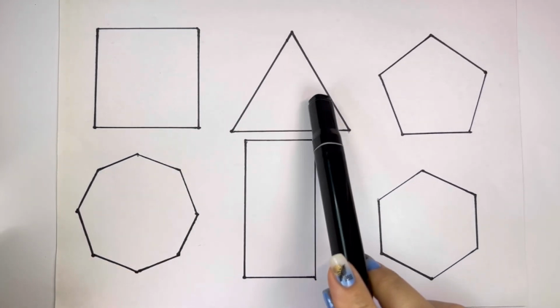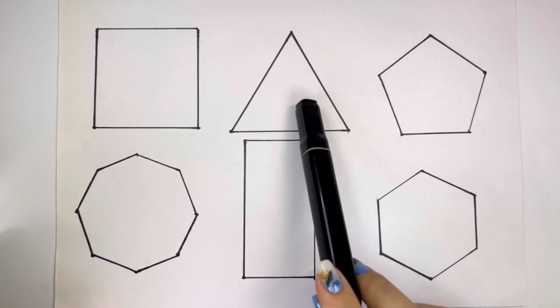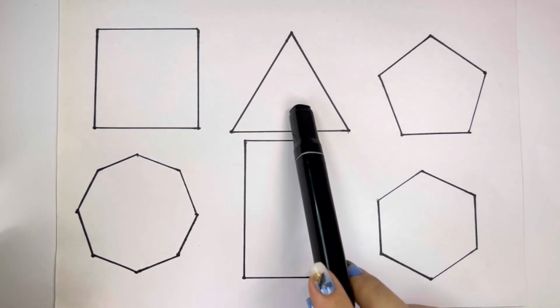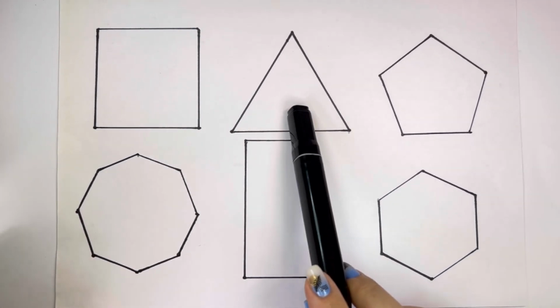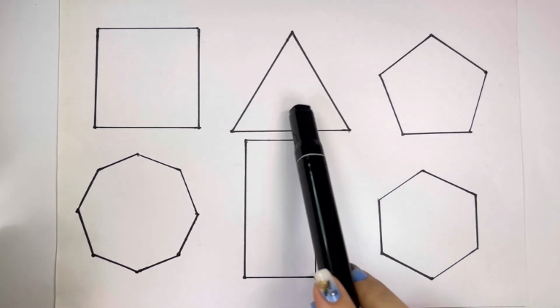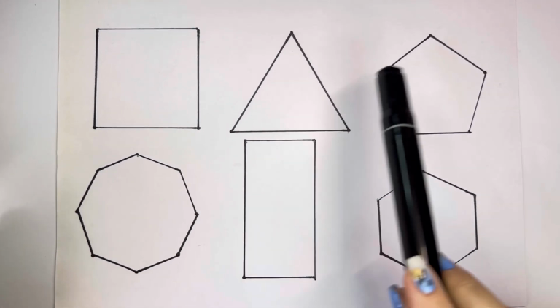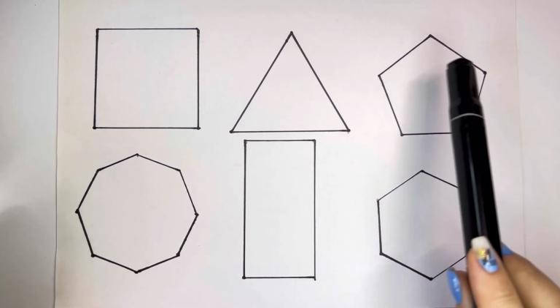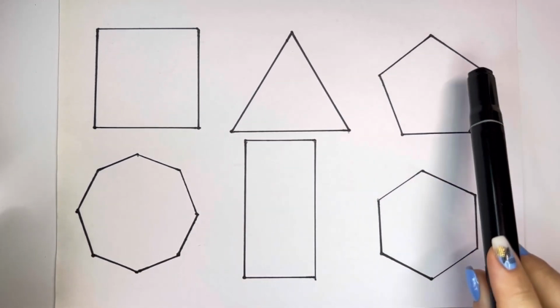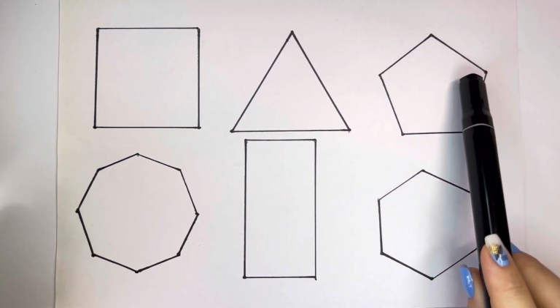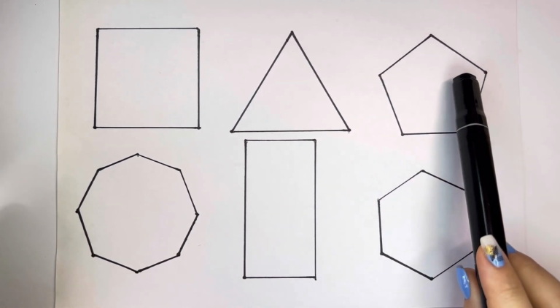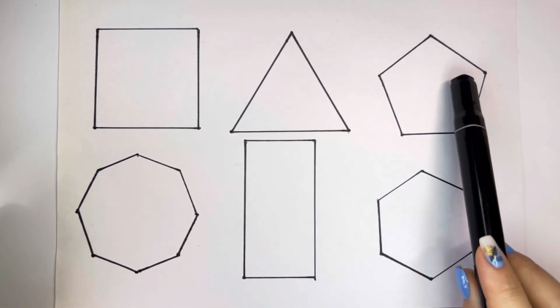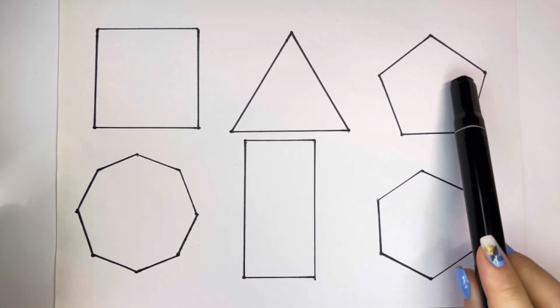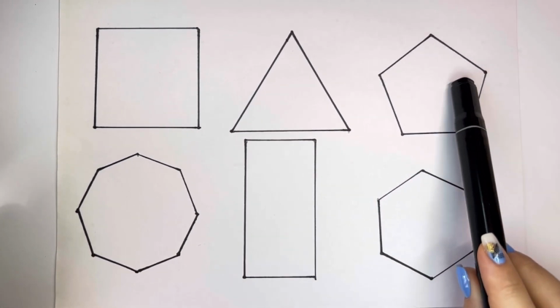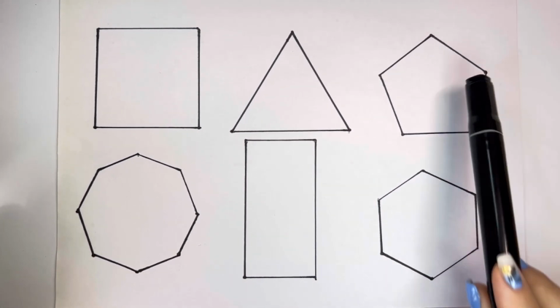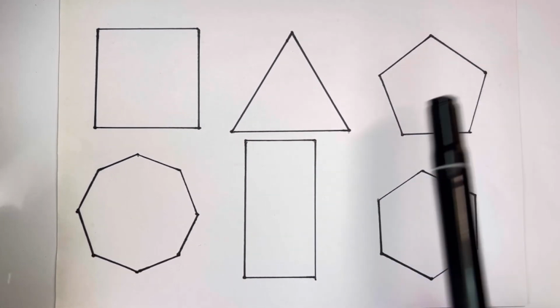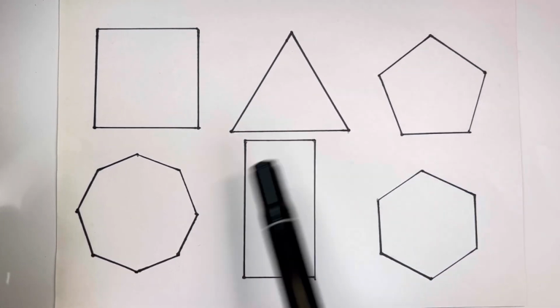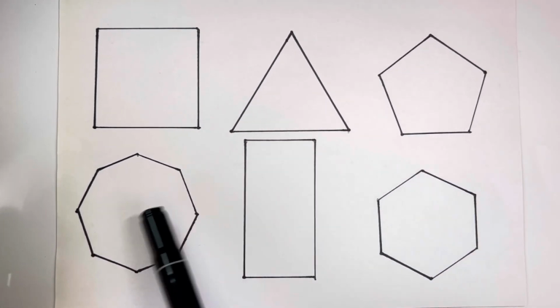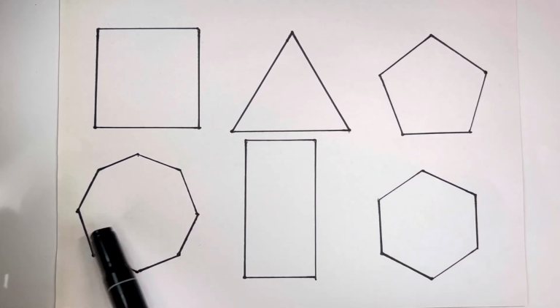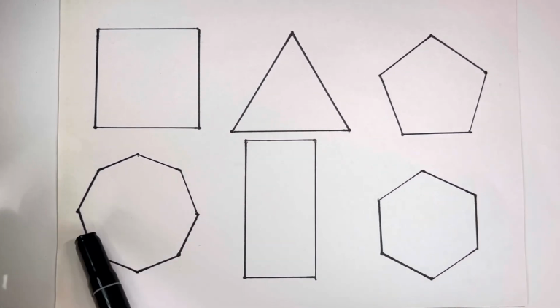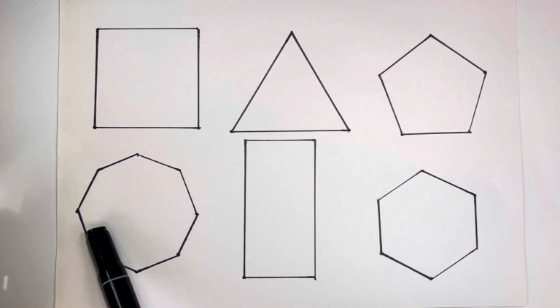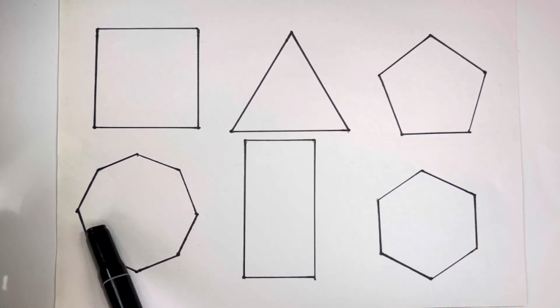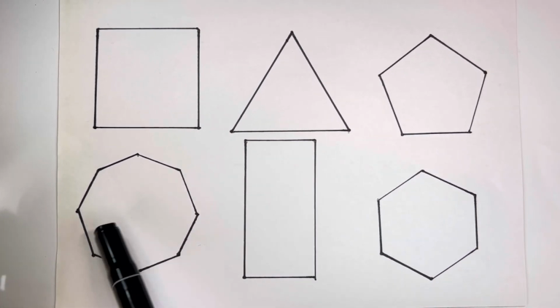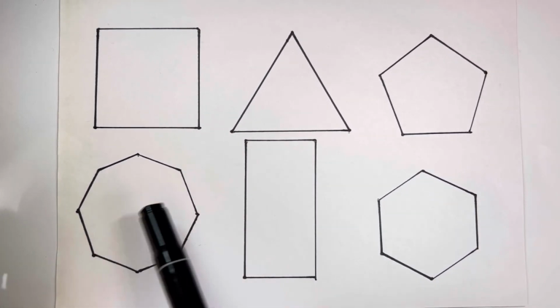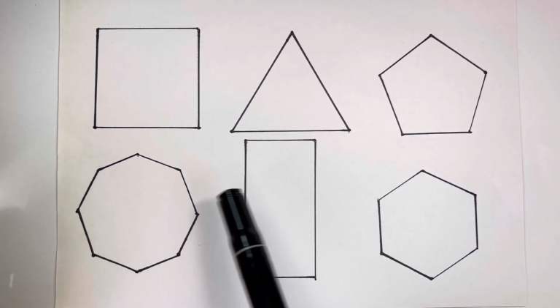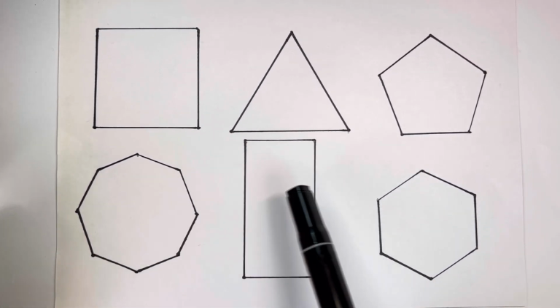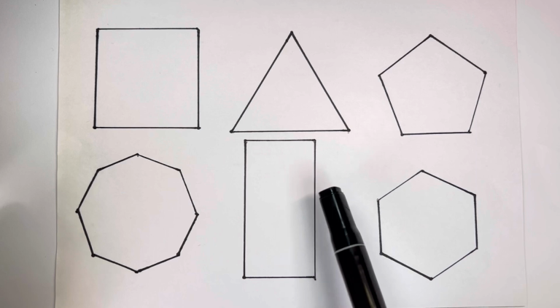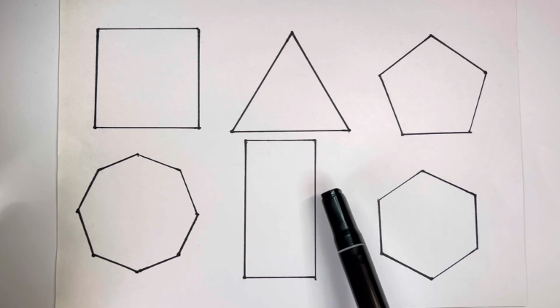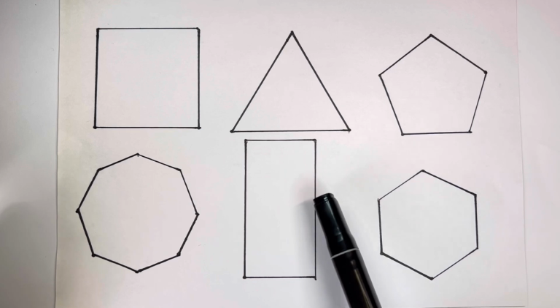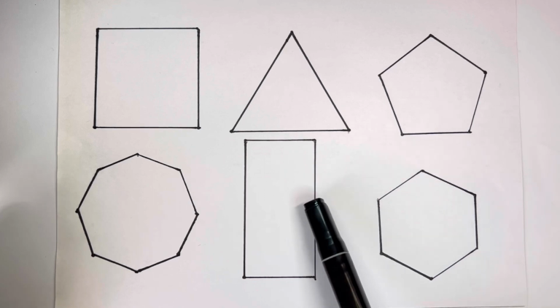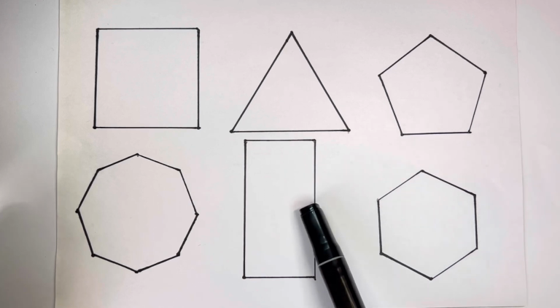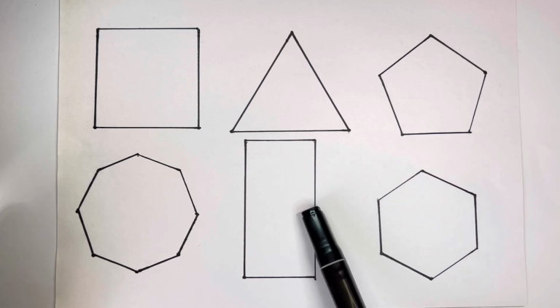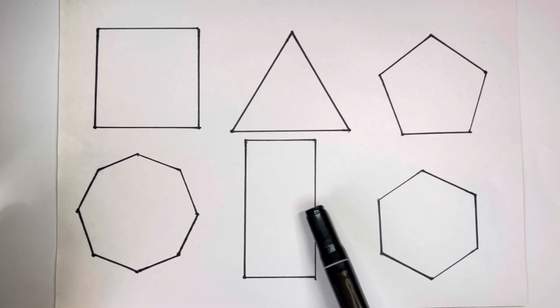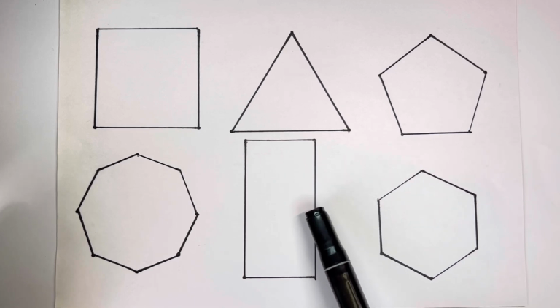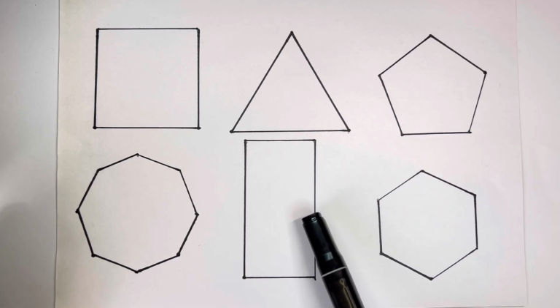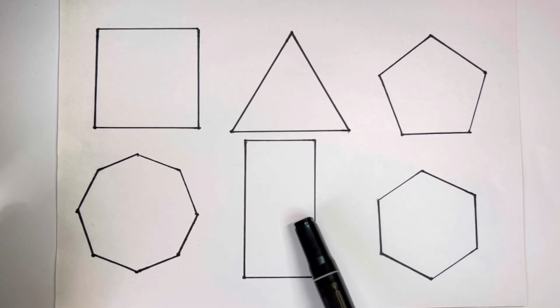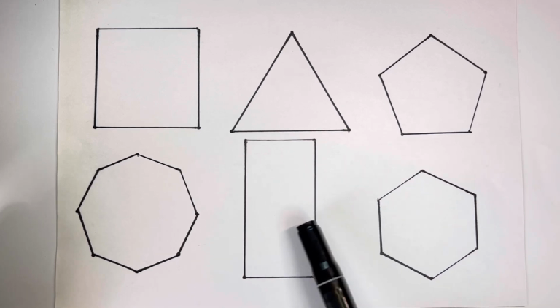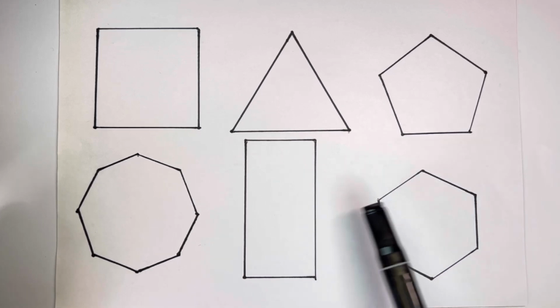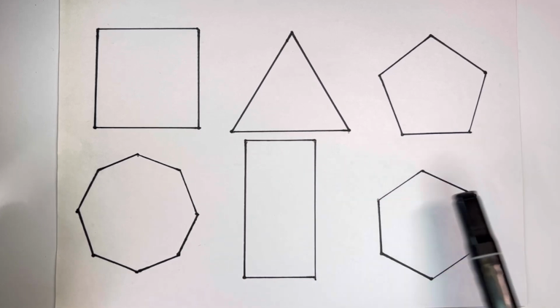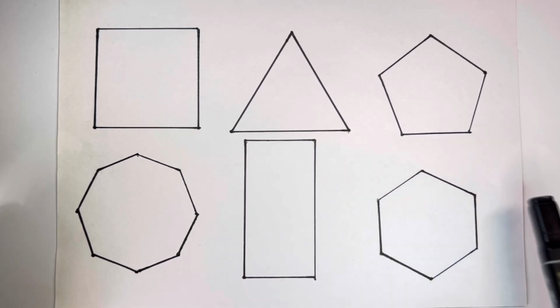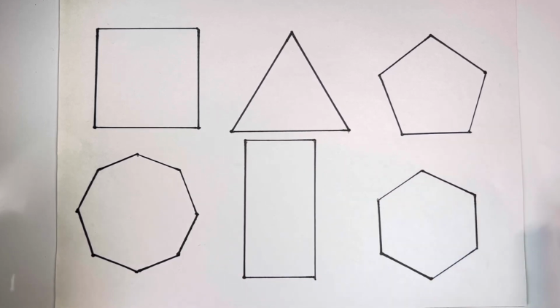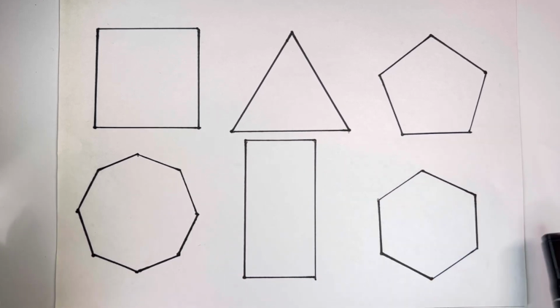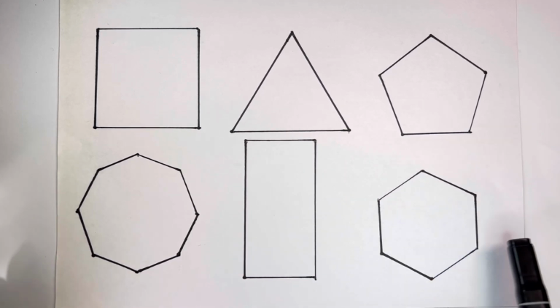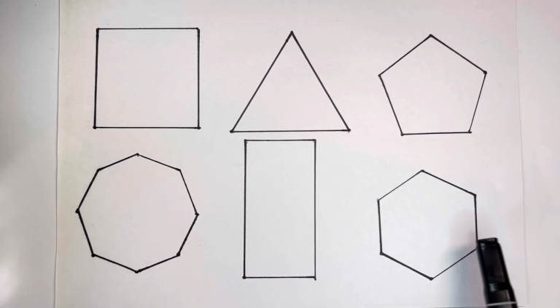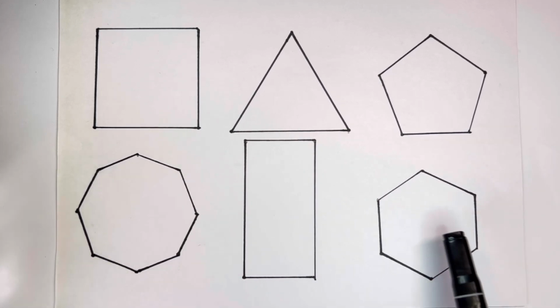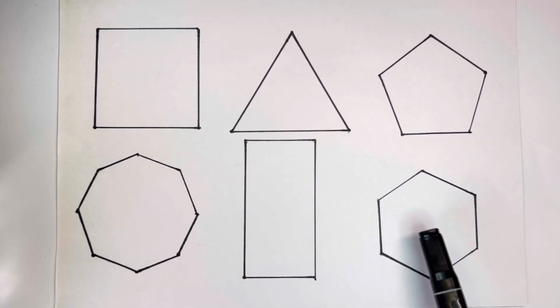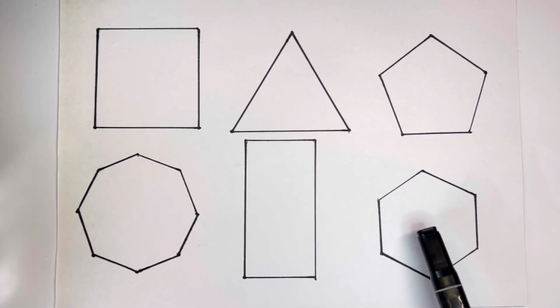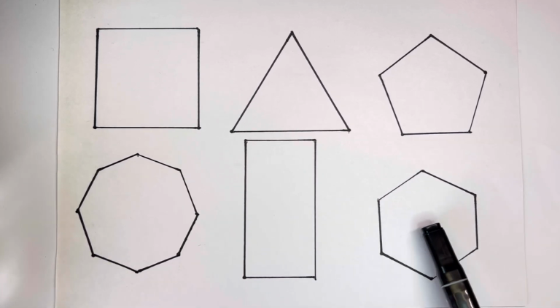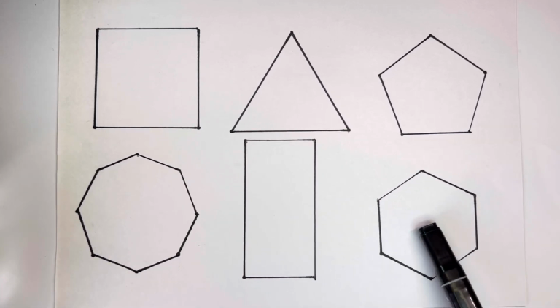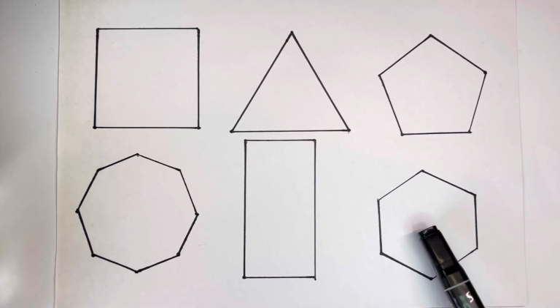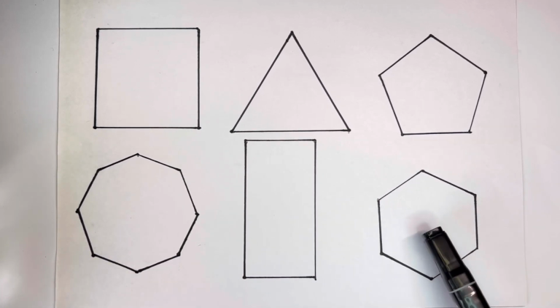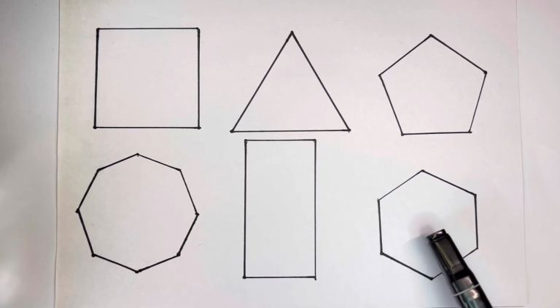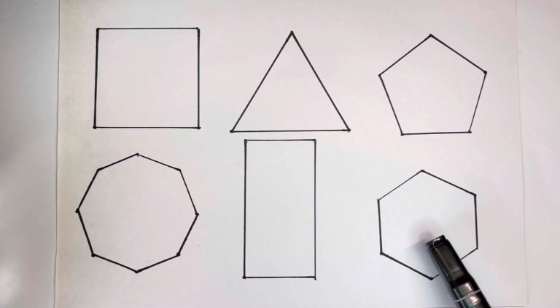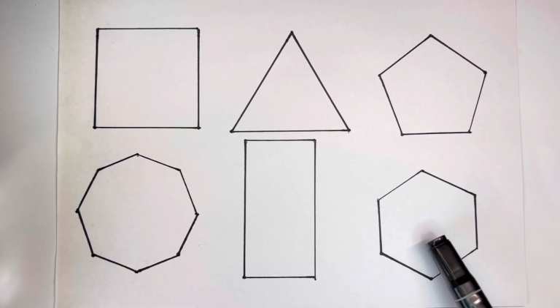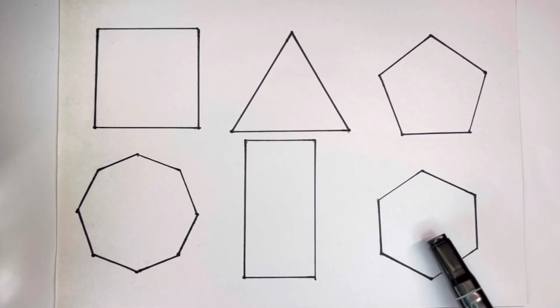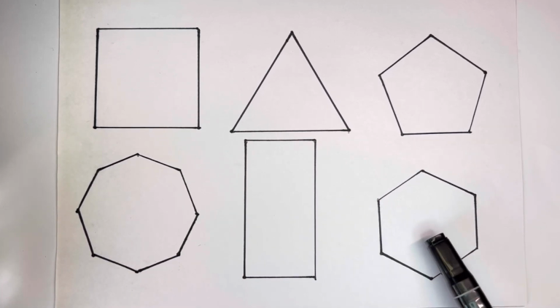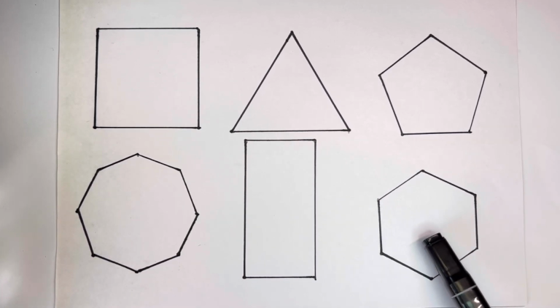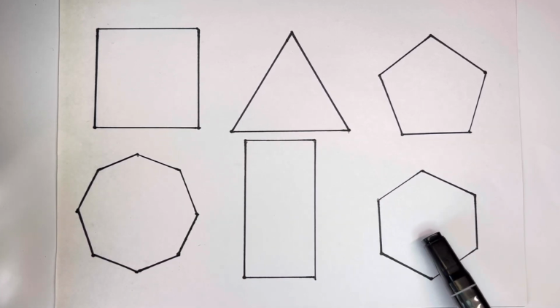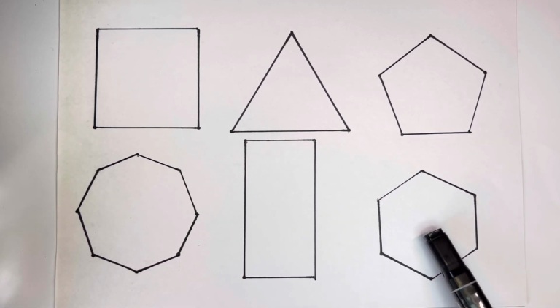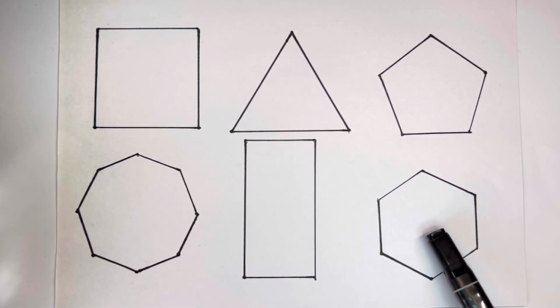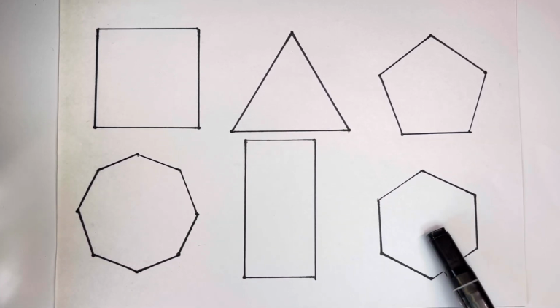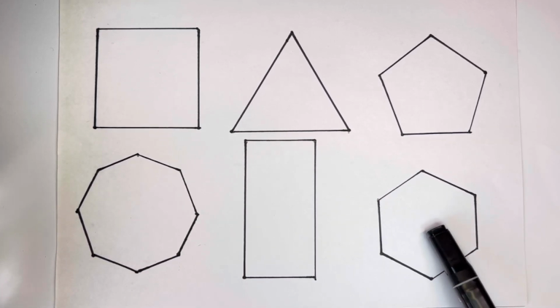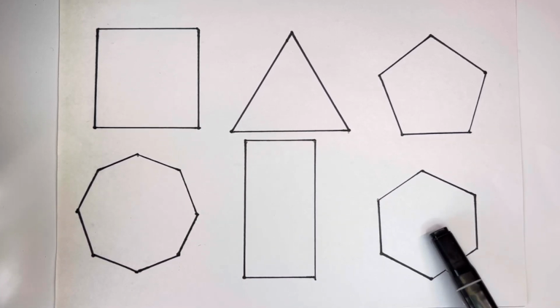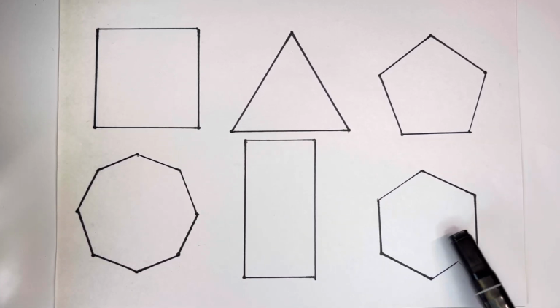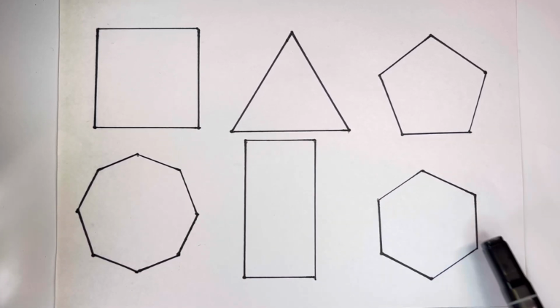Triangle, Pentagon, Octagon, Rectangle, Hexagon.